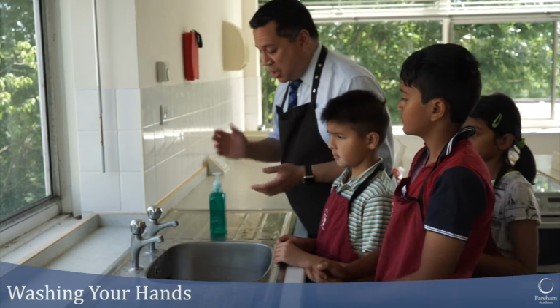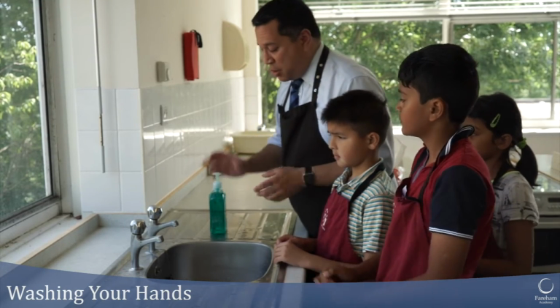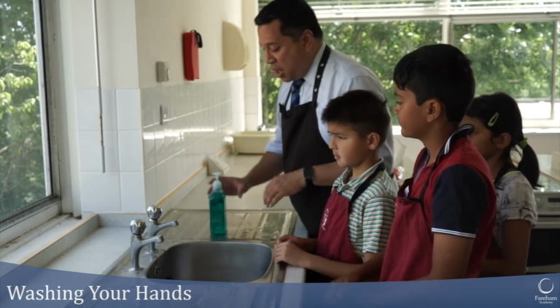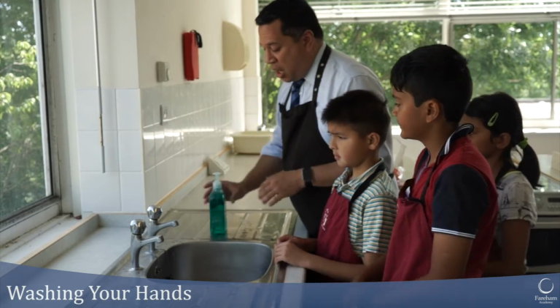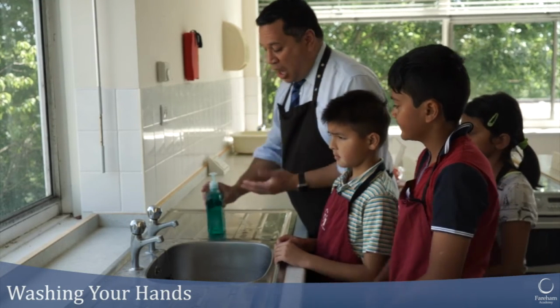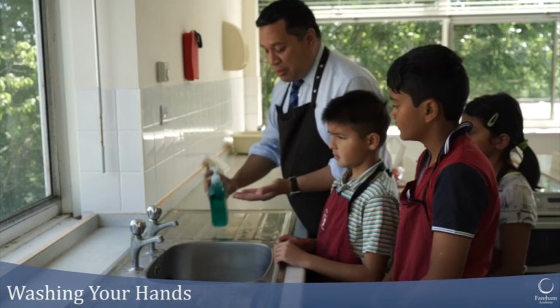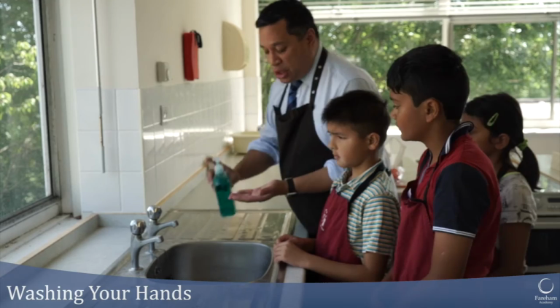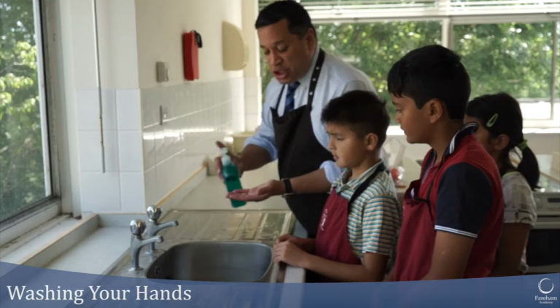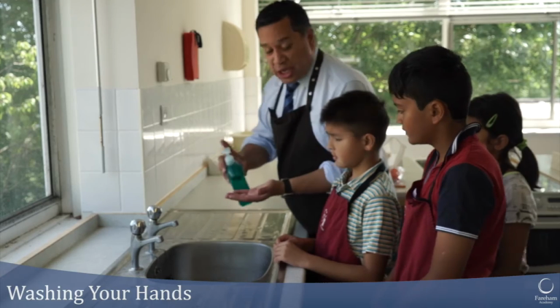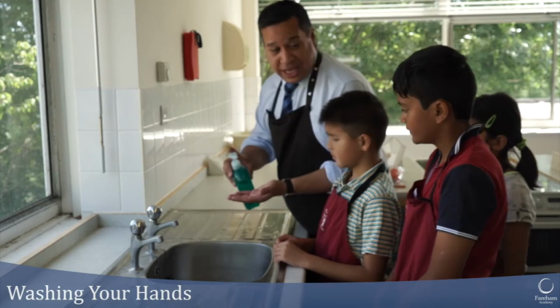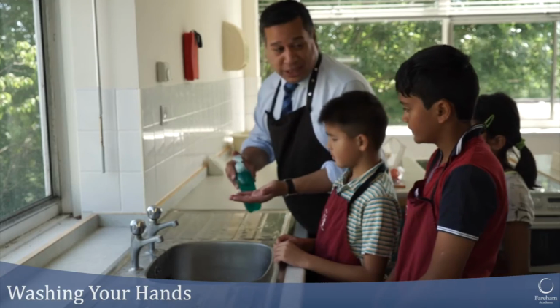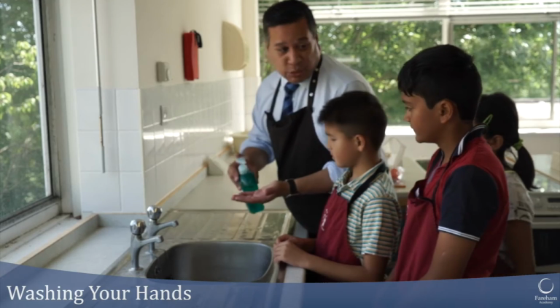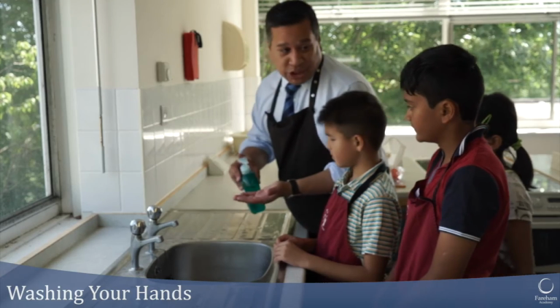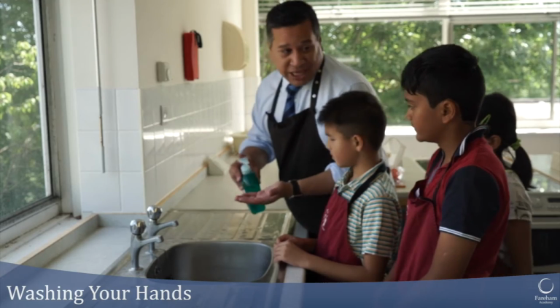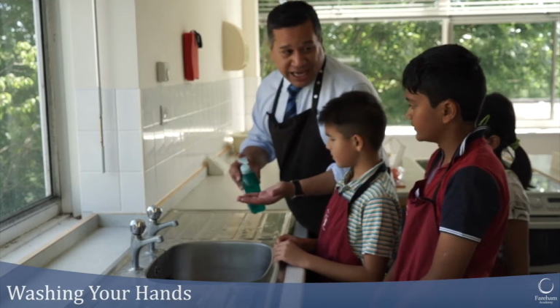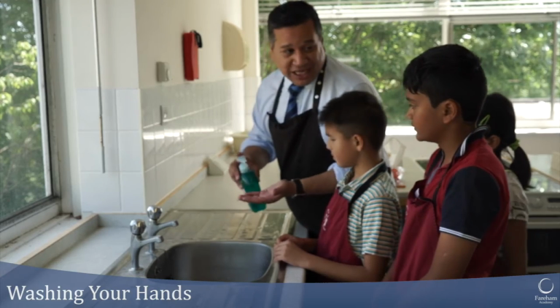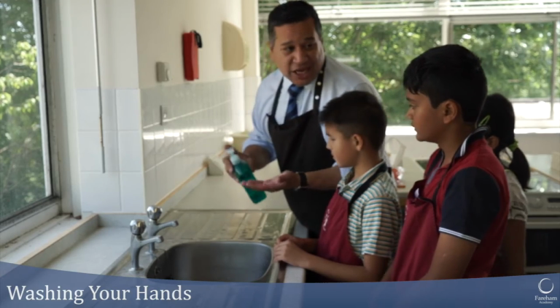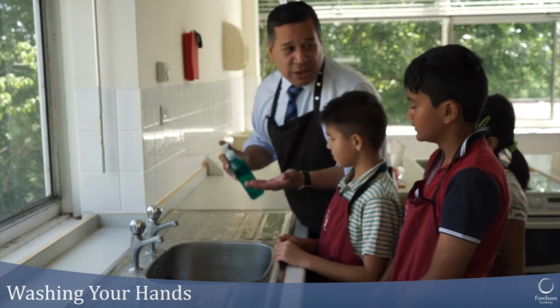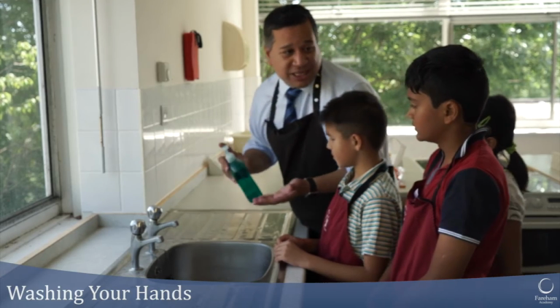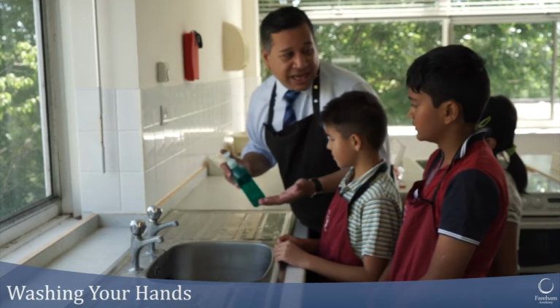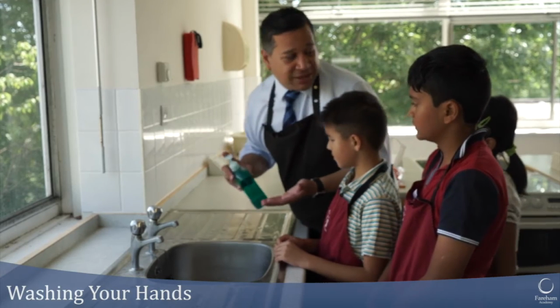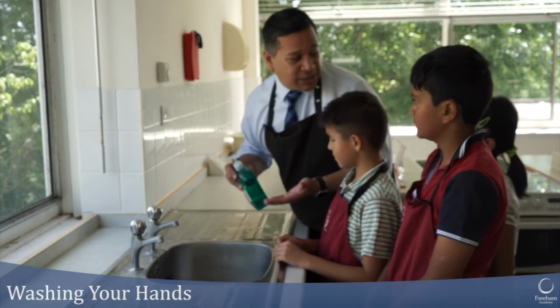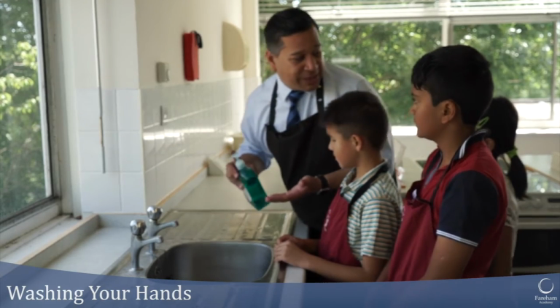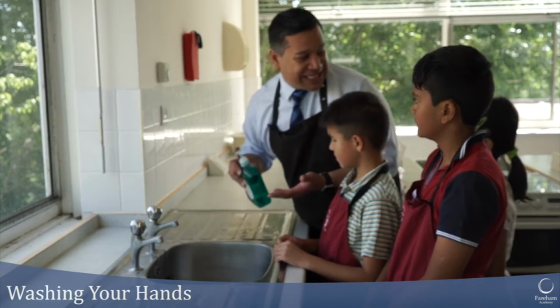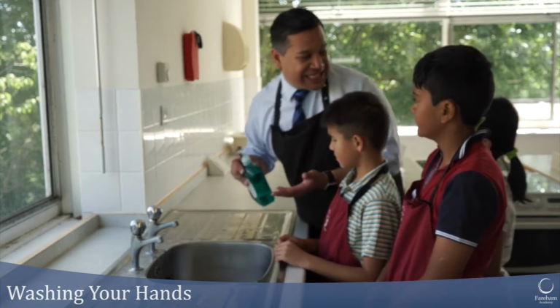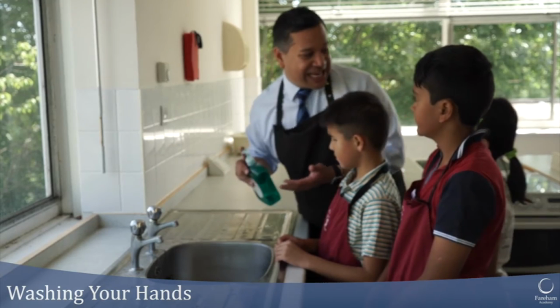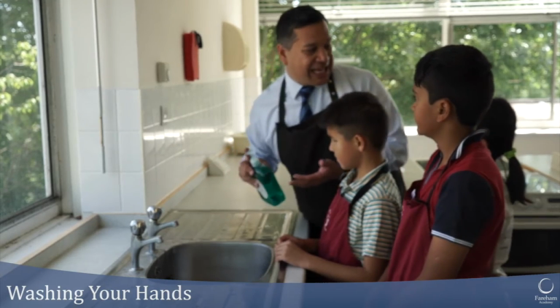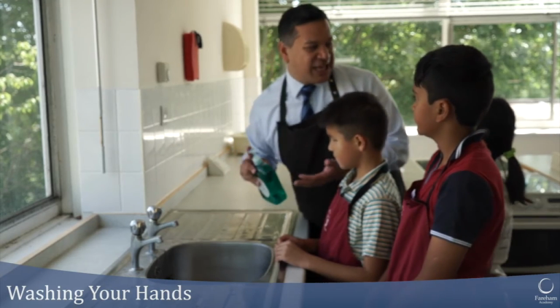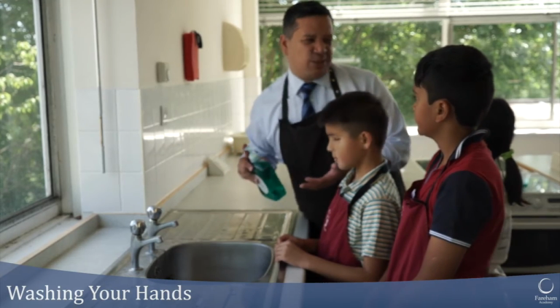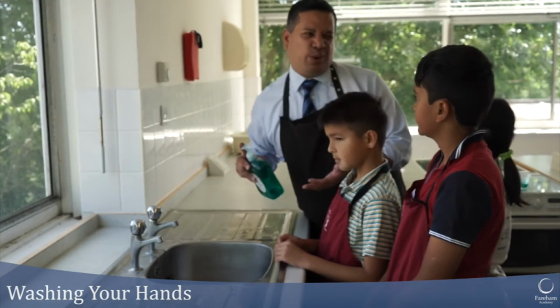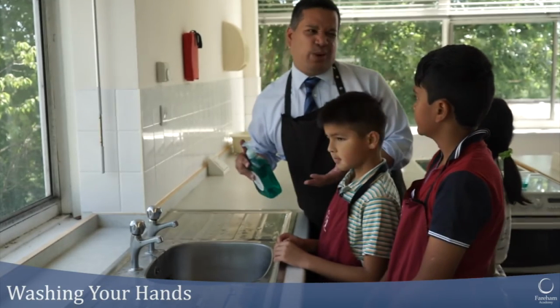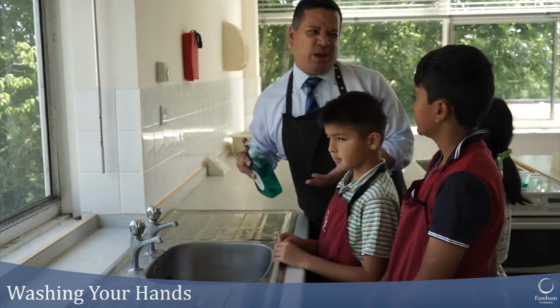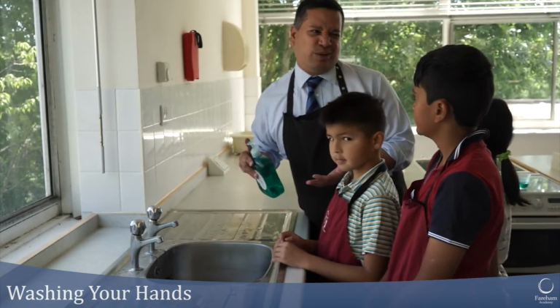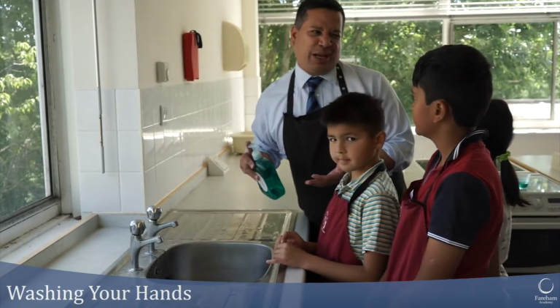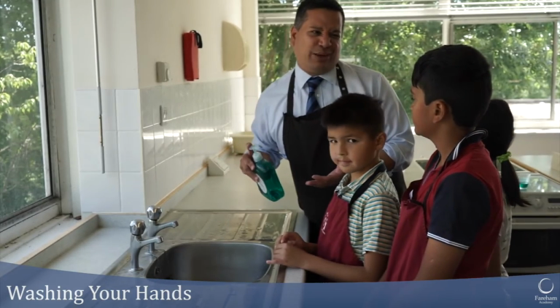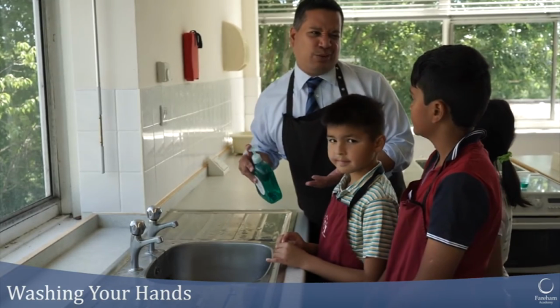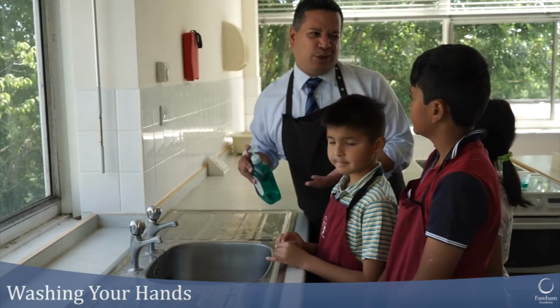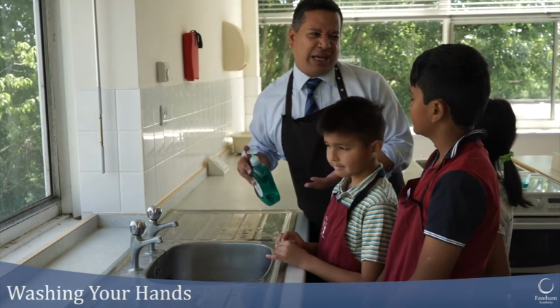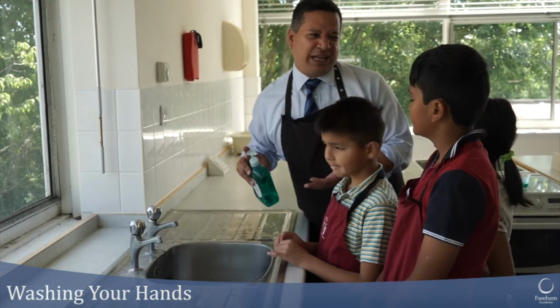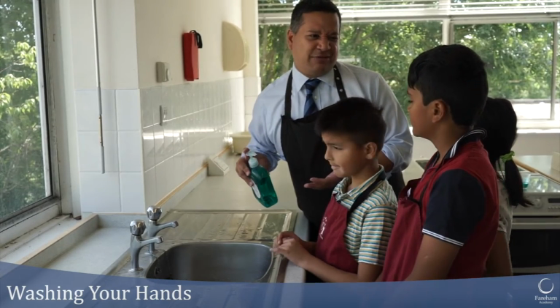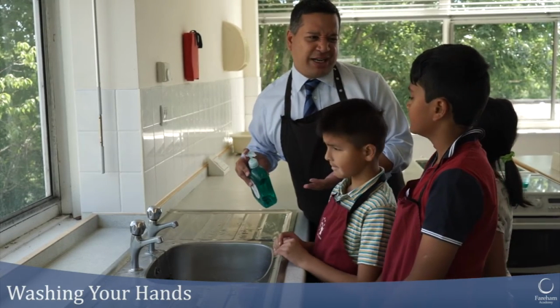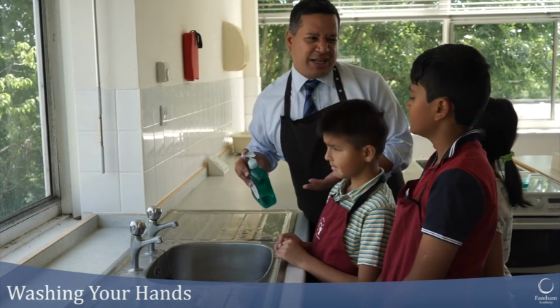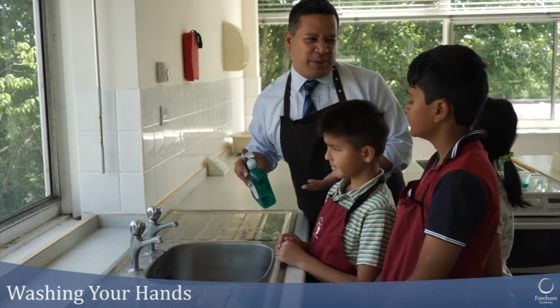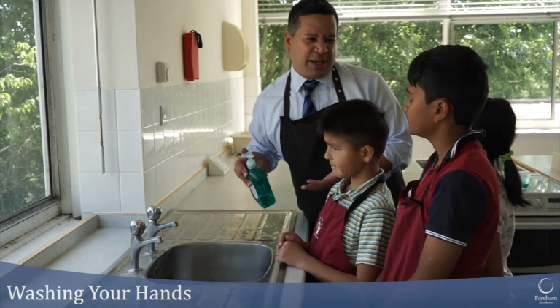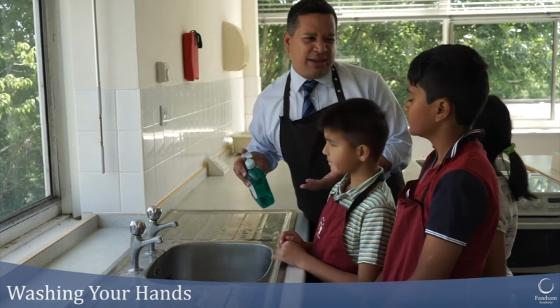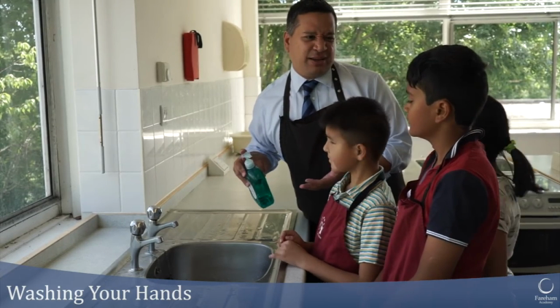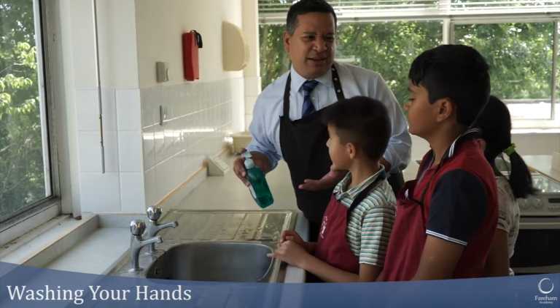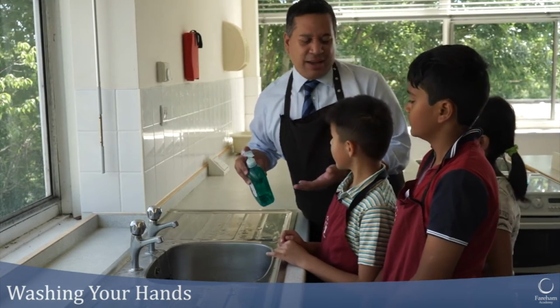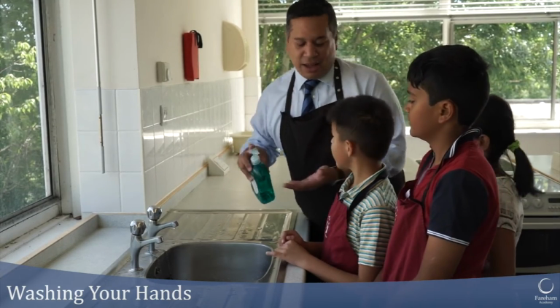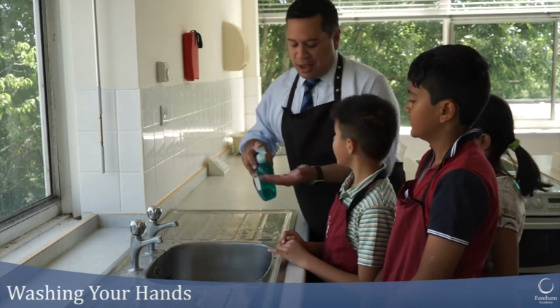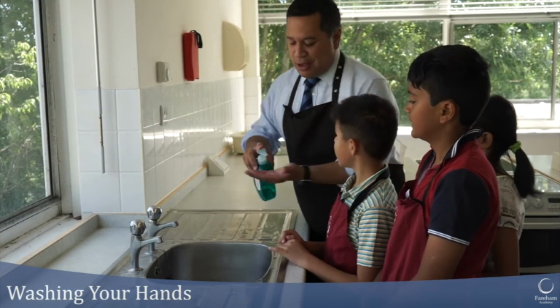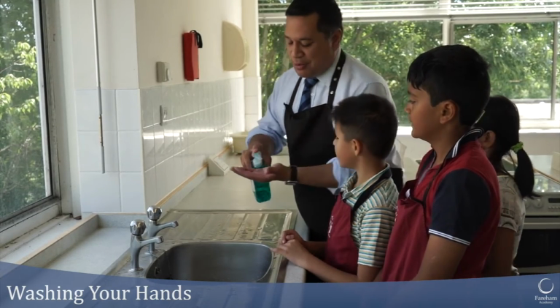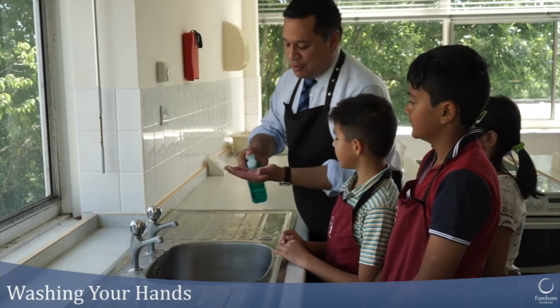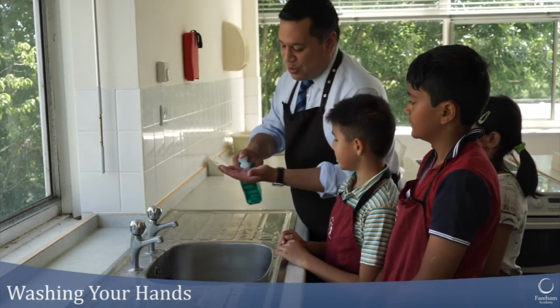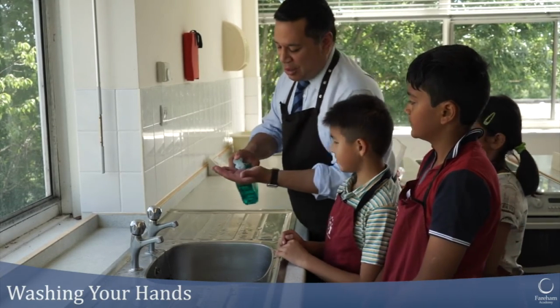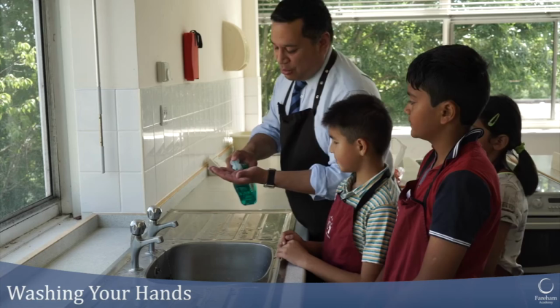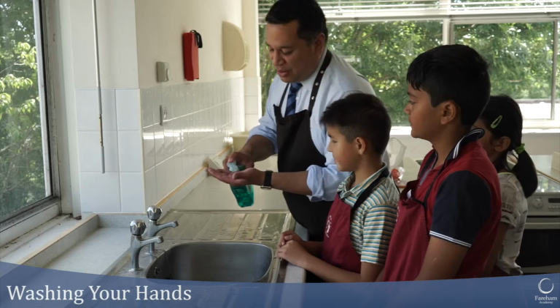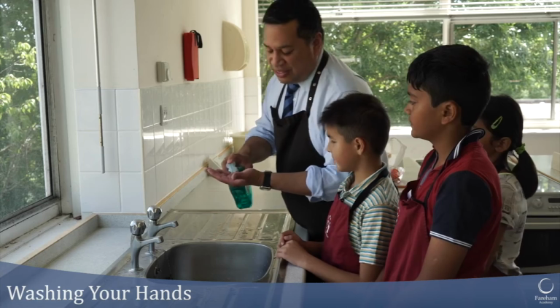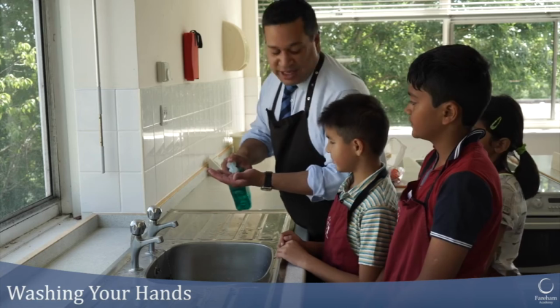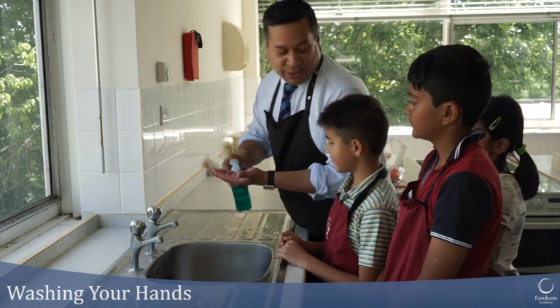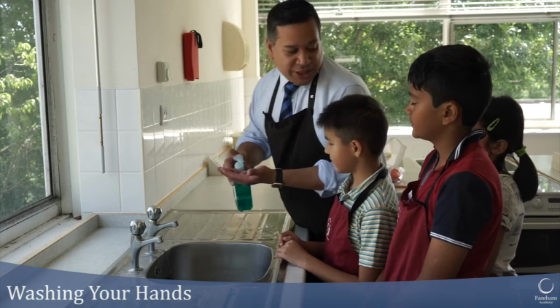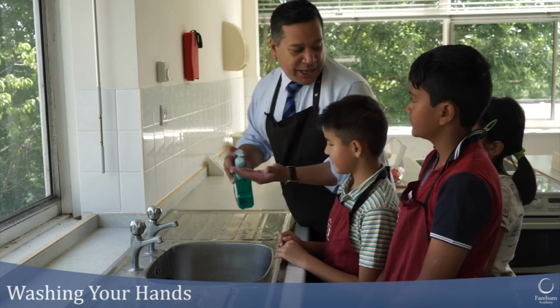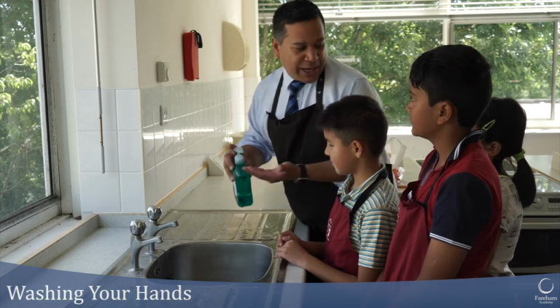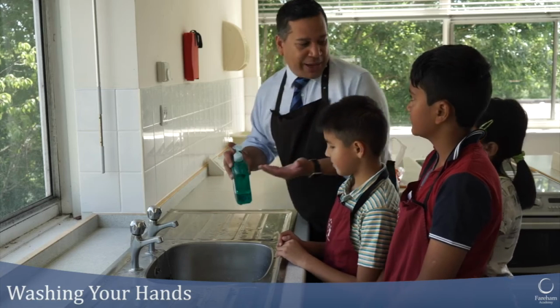So I'm going to show you how to wash your hands. I know it sounds a bit silly because we all know how to wash hands, right, don't we? Well, we think we do anyway.